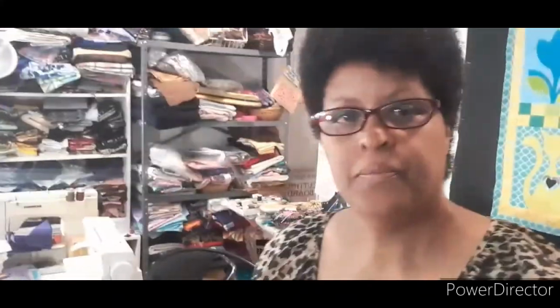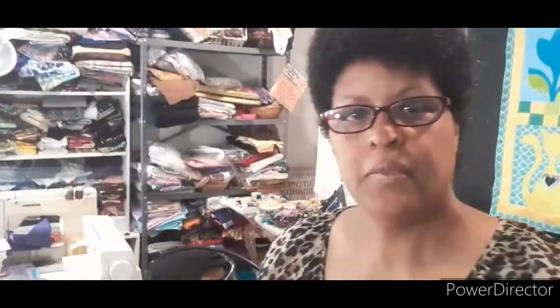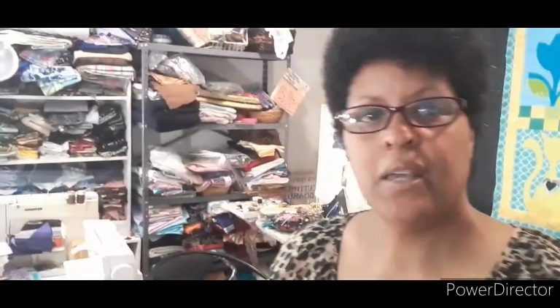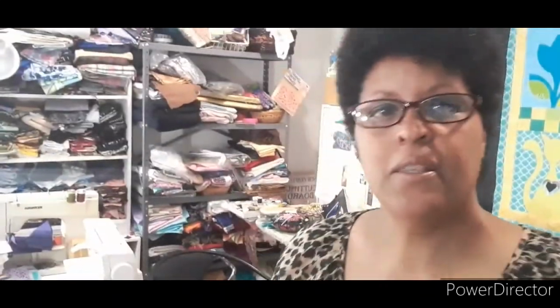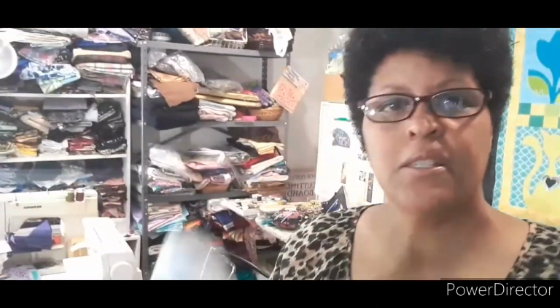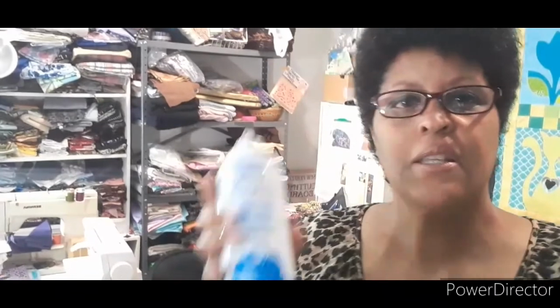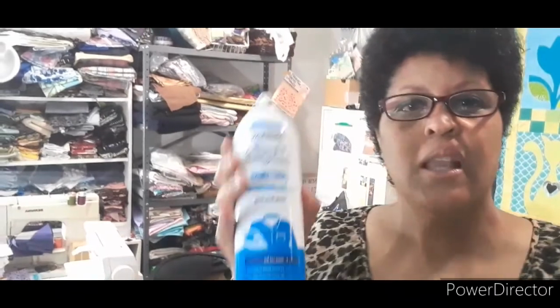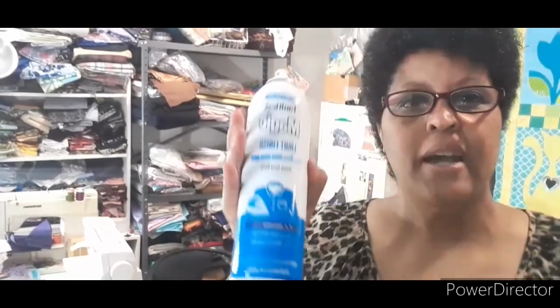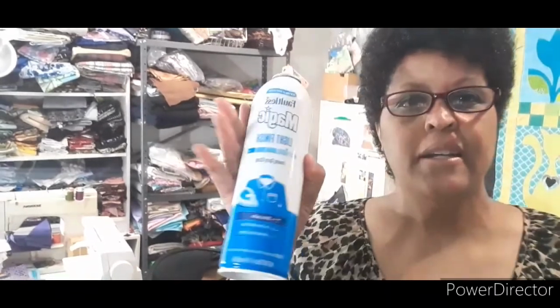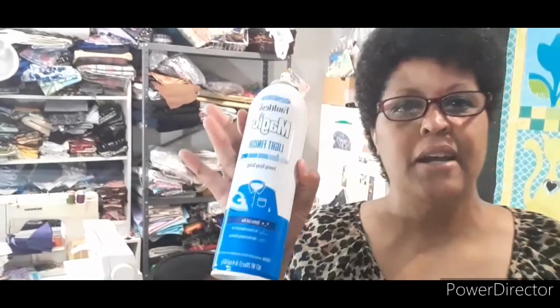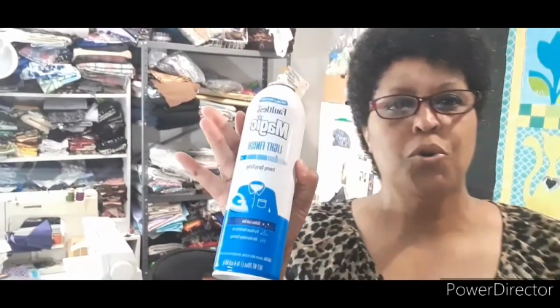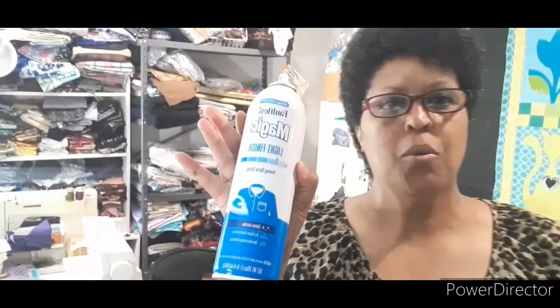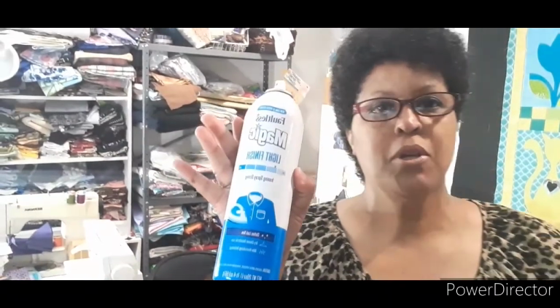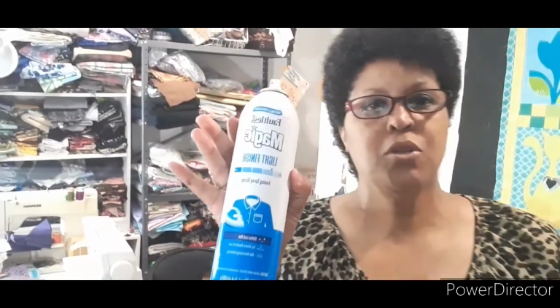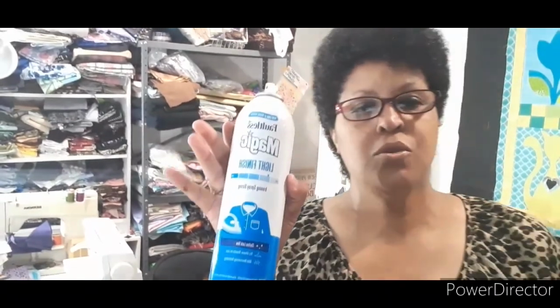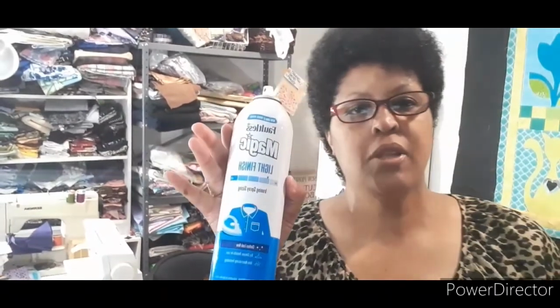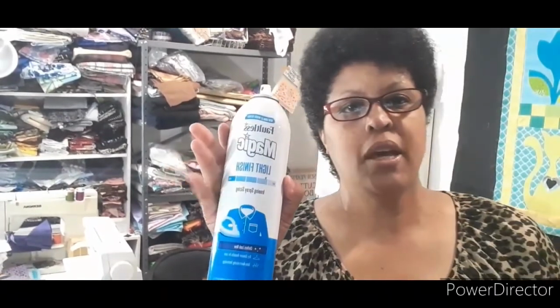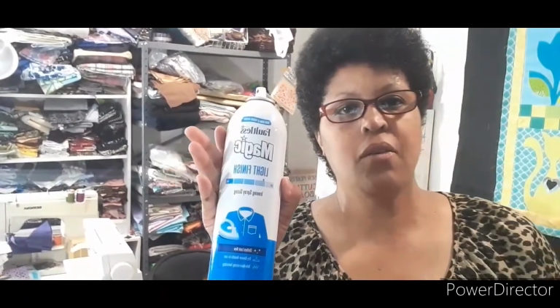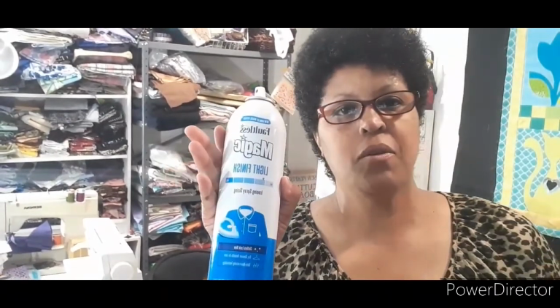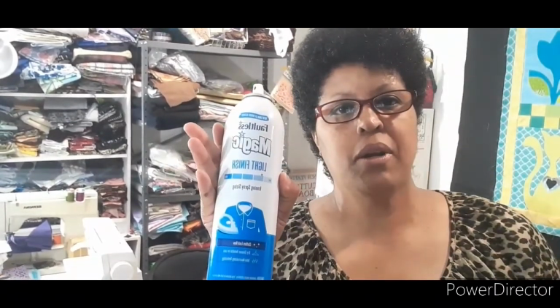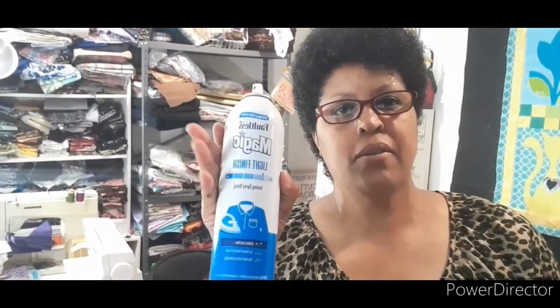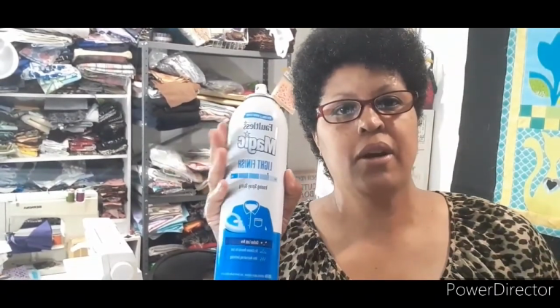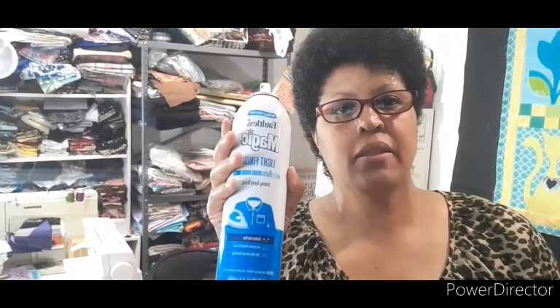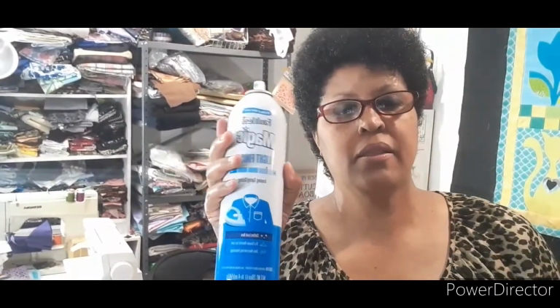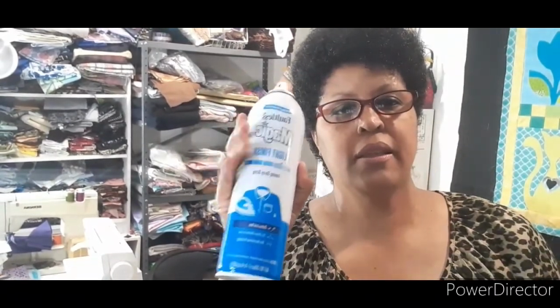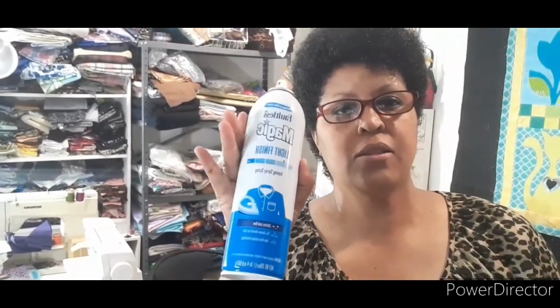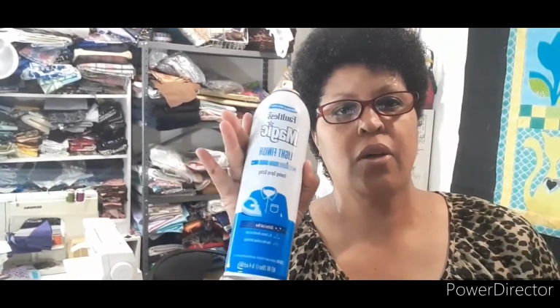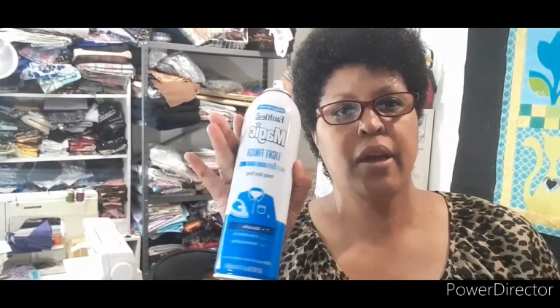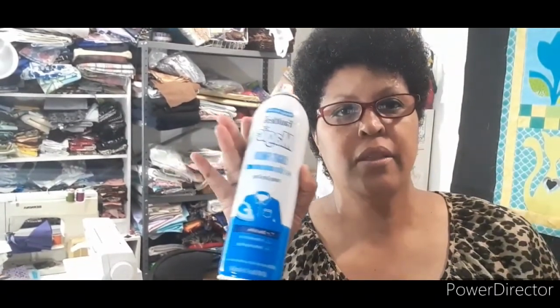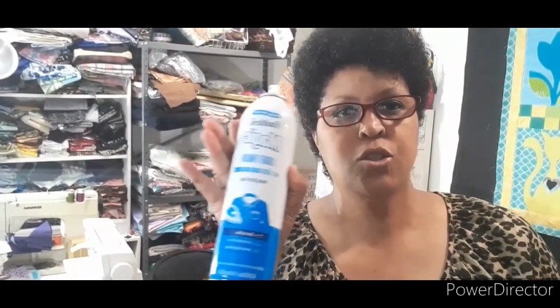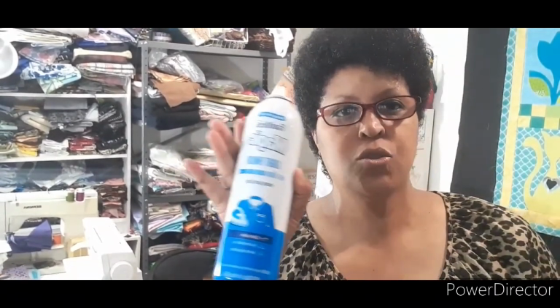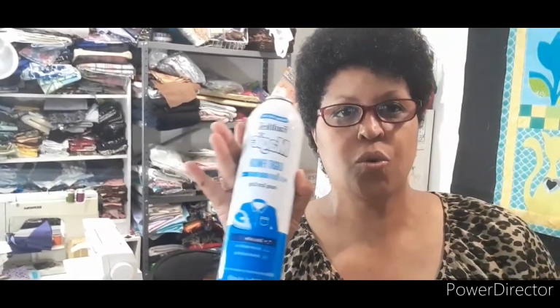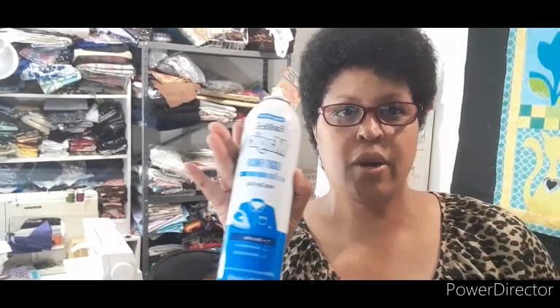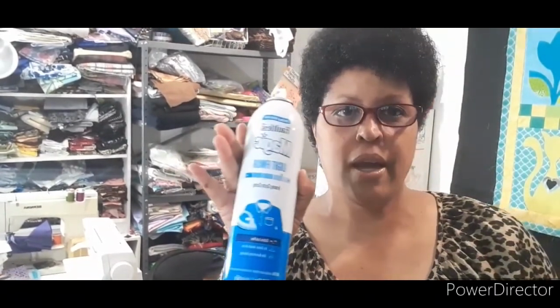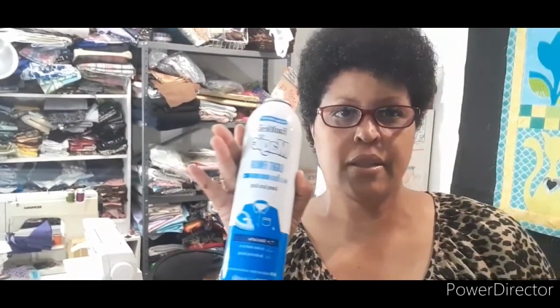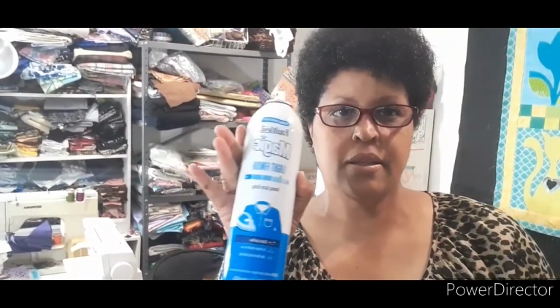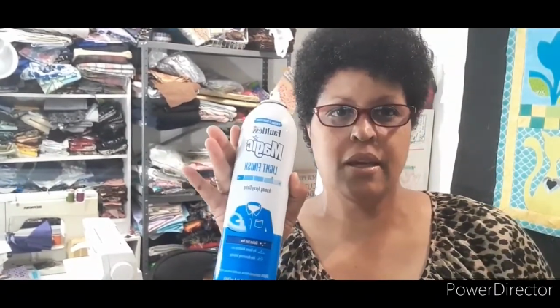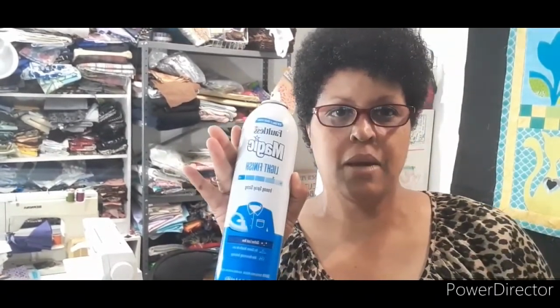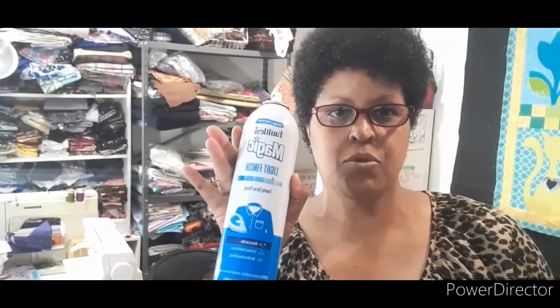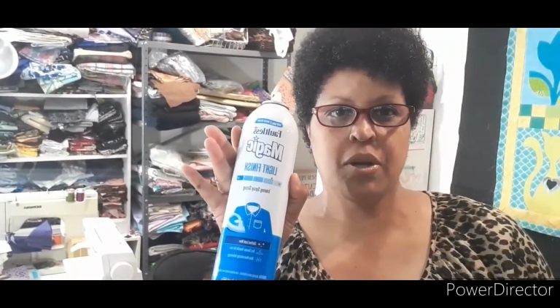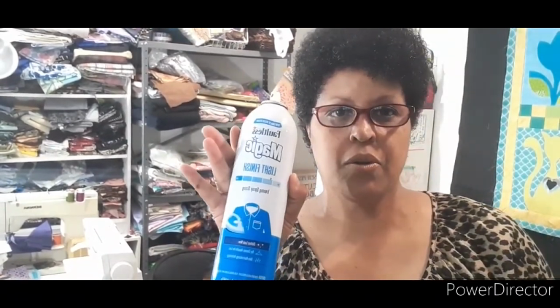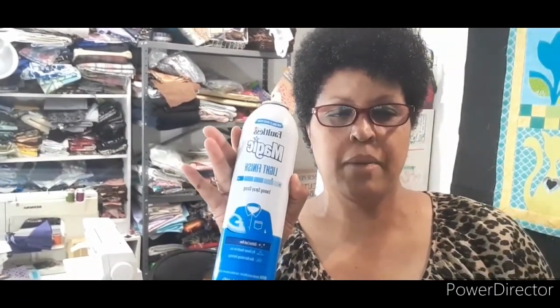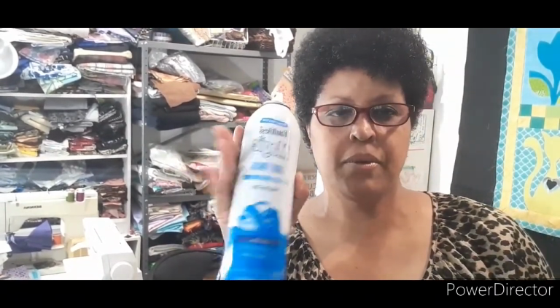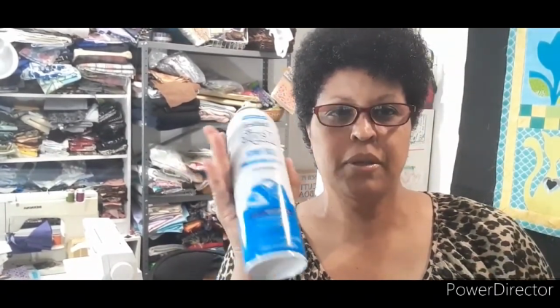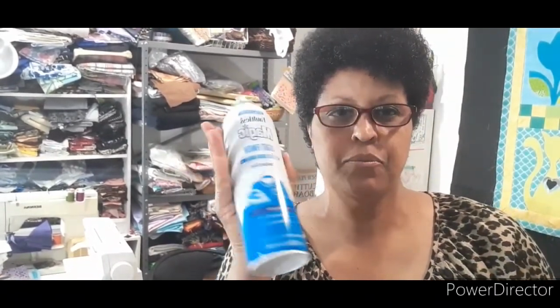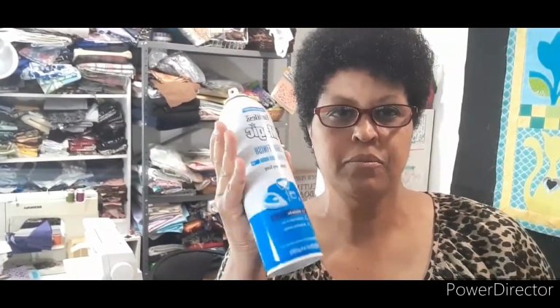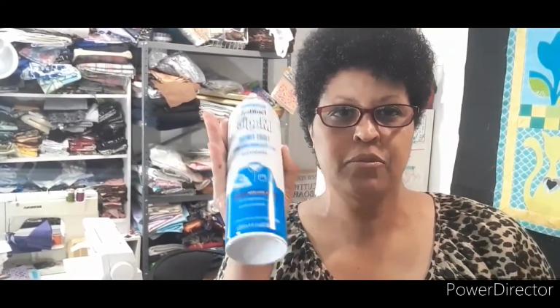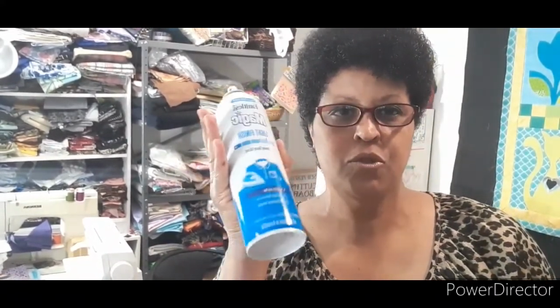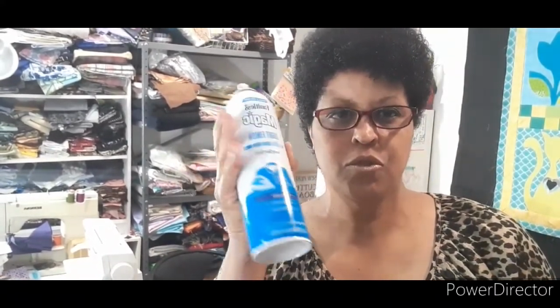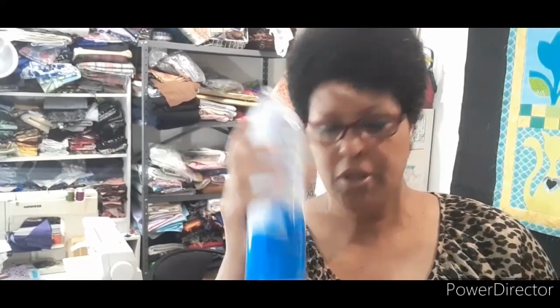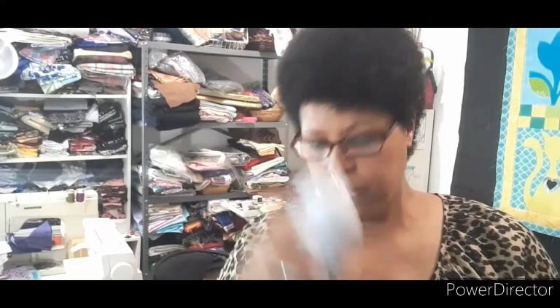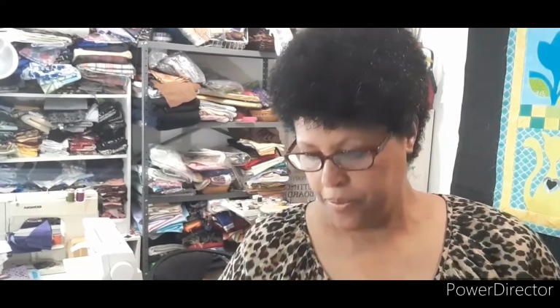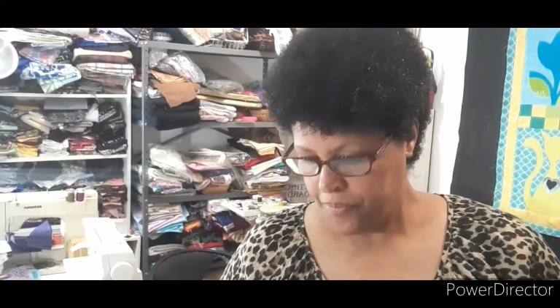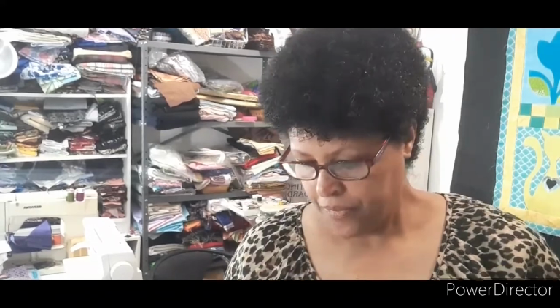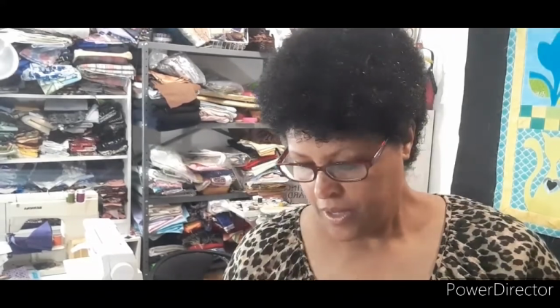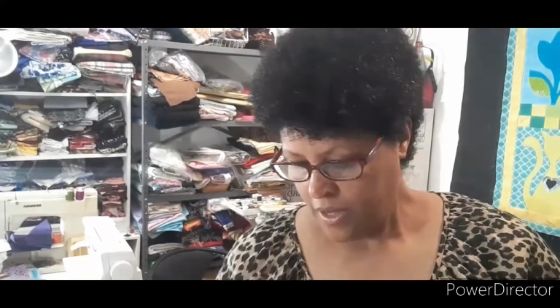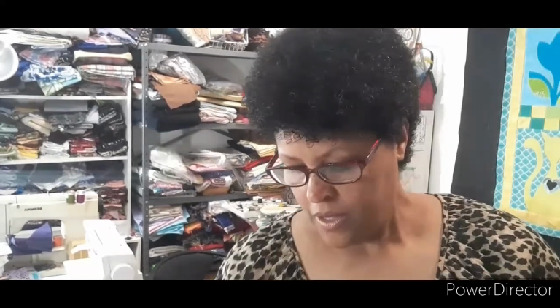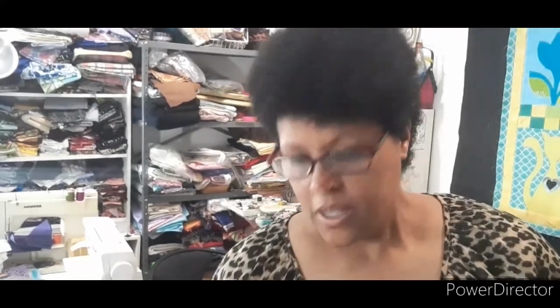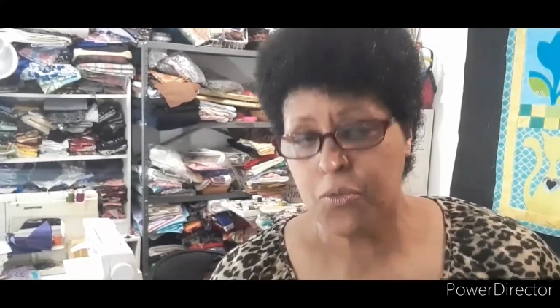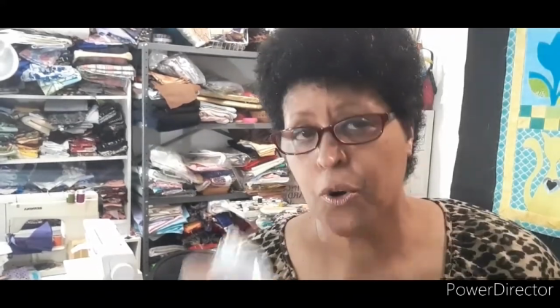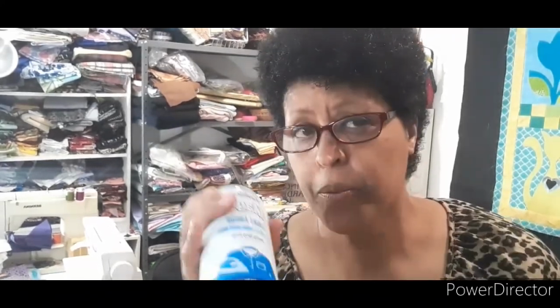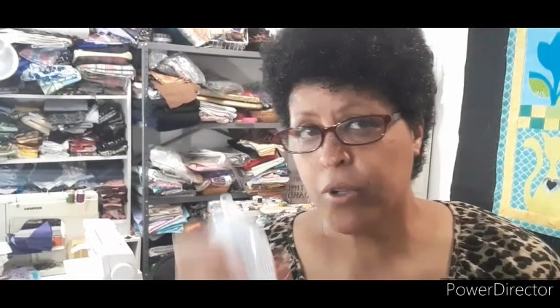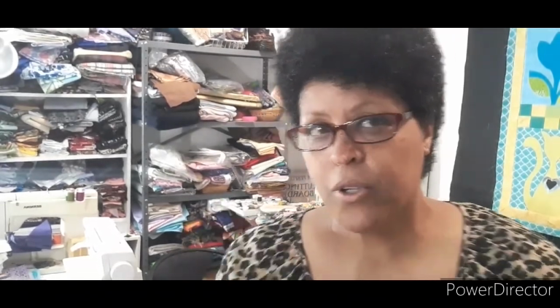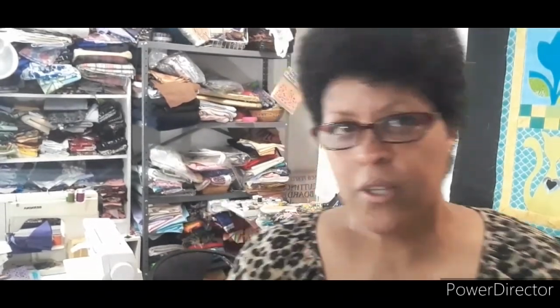I'm using light starch — I normally use the heavy, but that's all the store had at the time, so I grabbed it and I'm using it up. It's working pretty good.